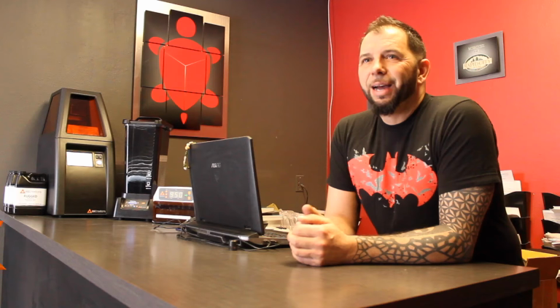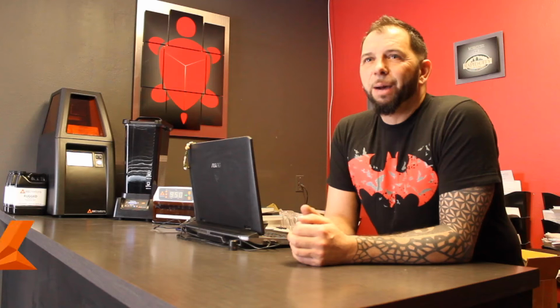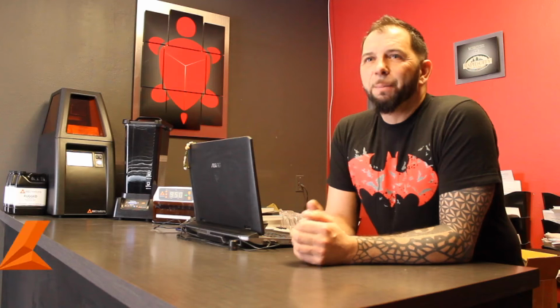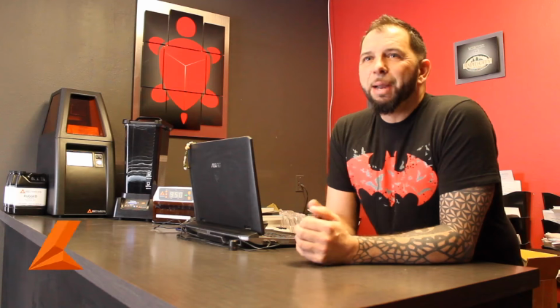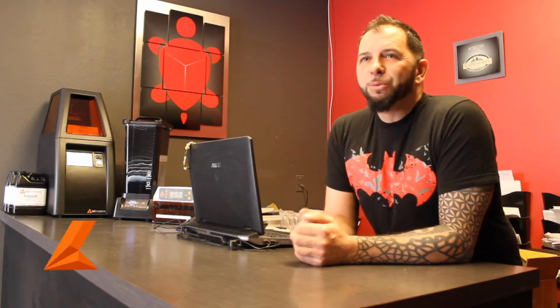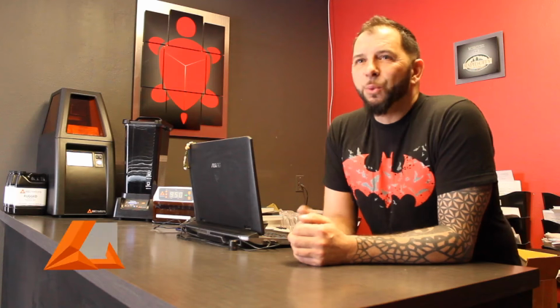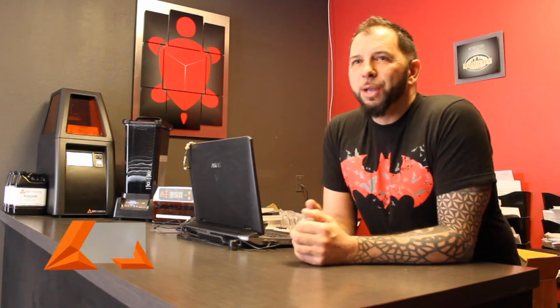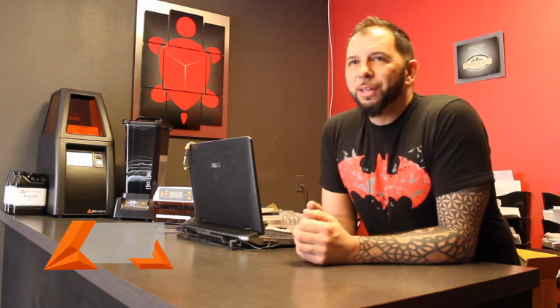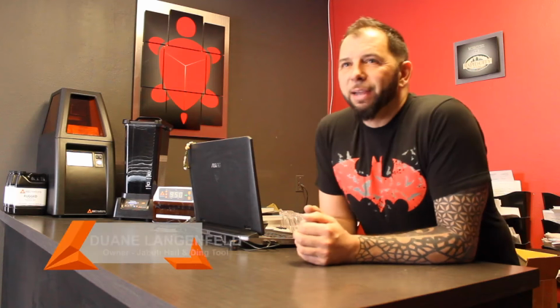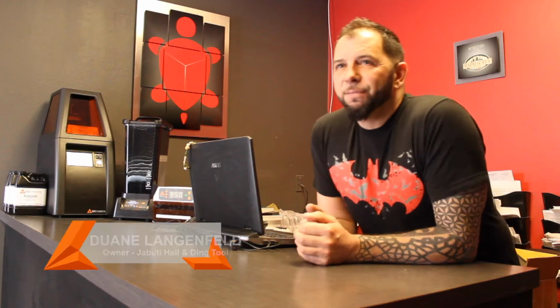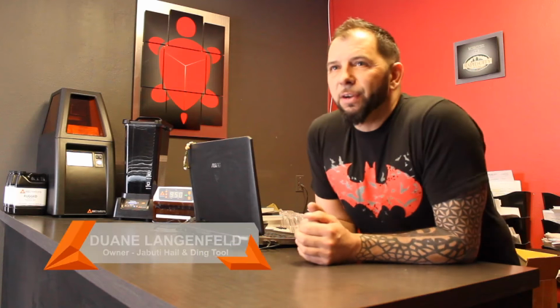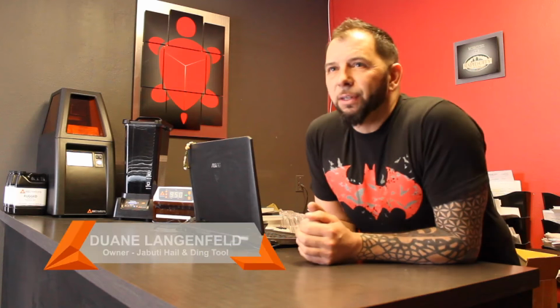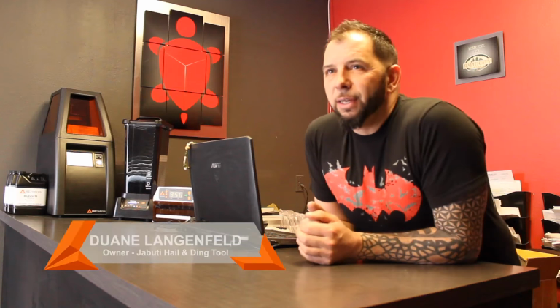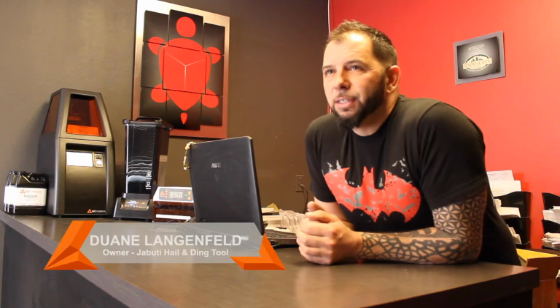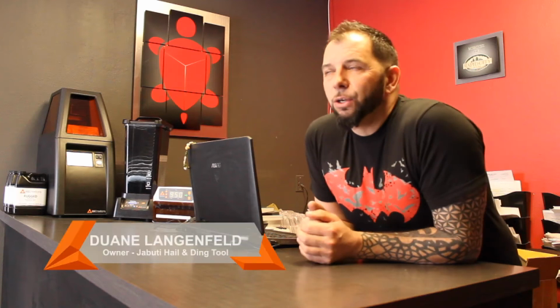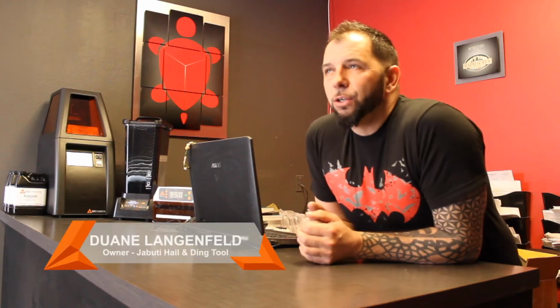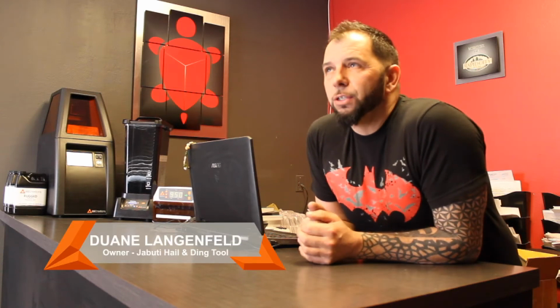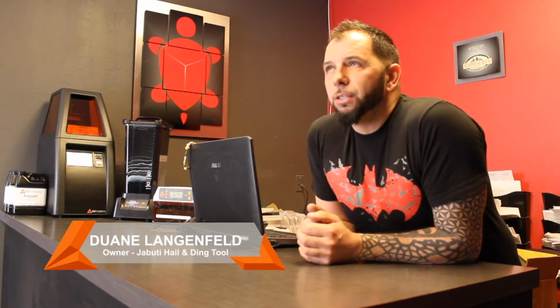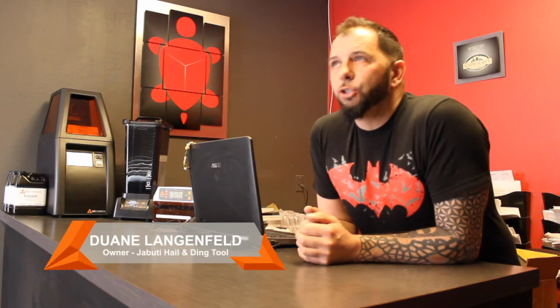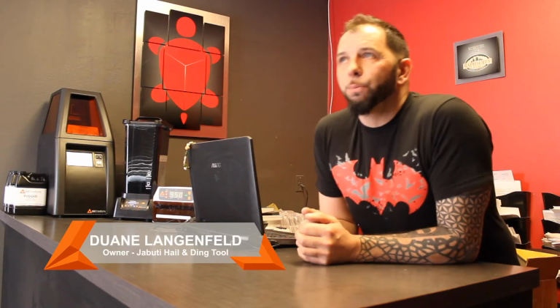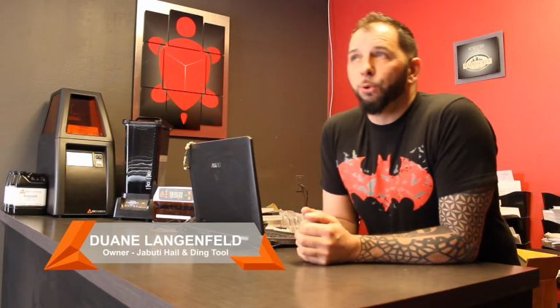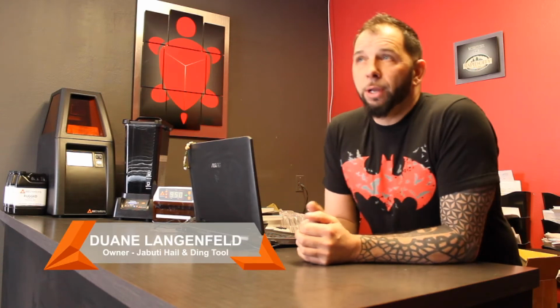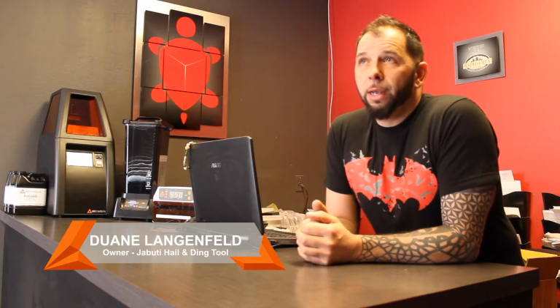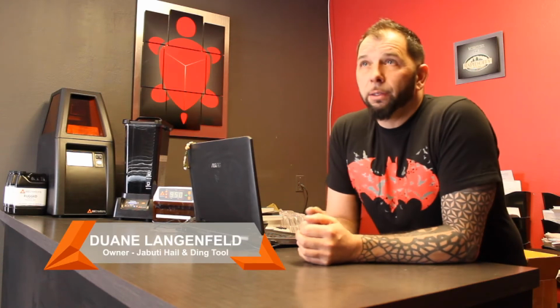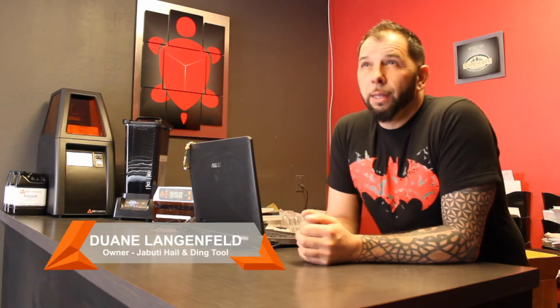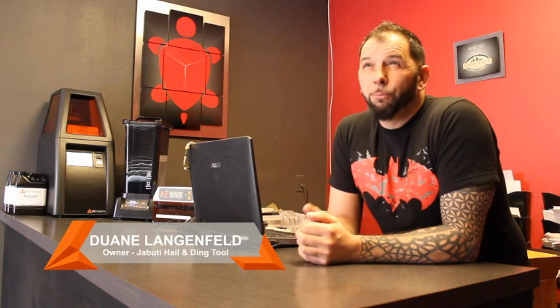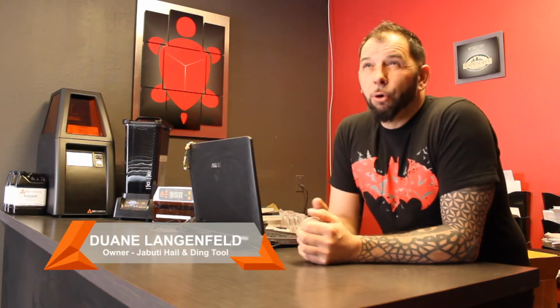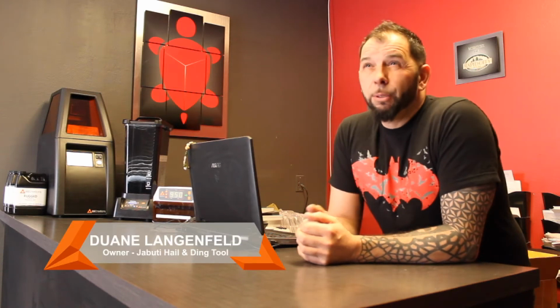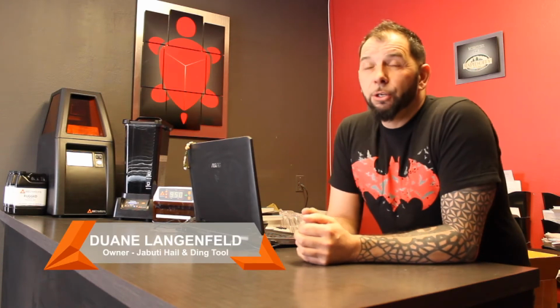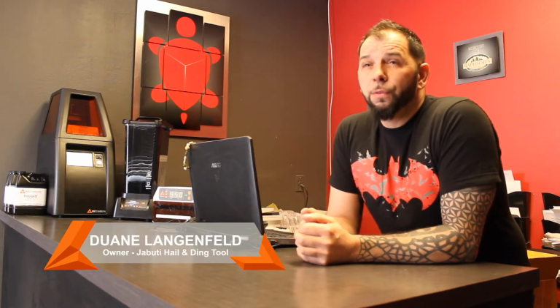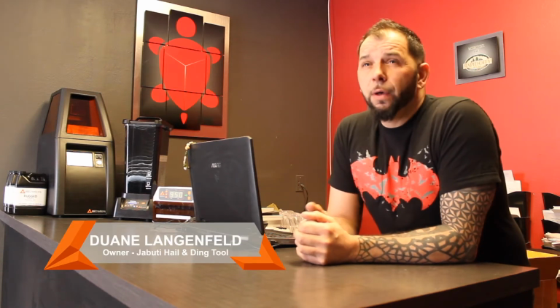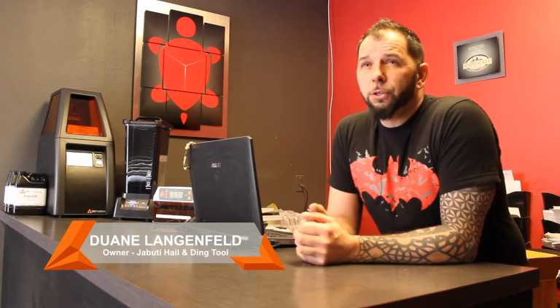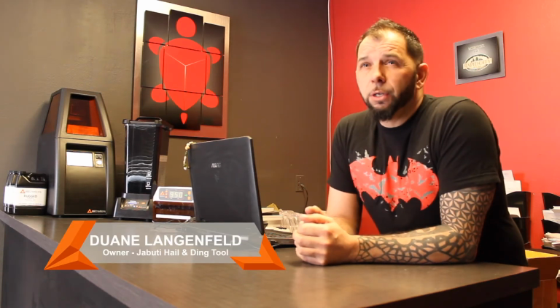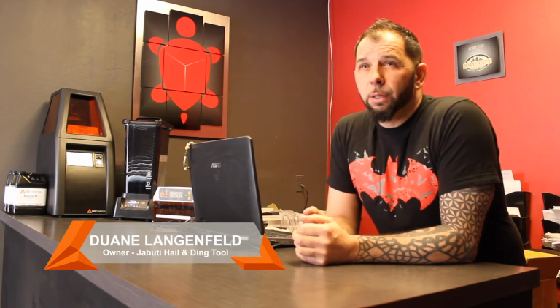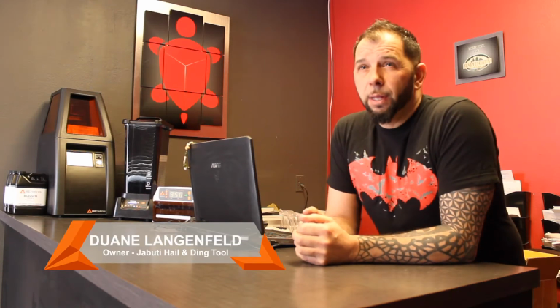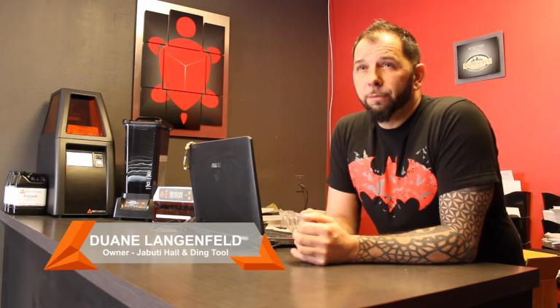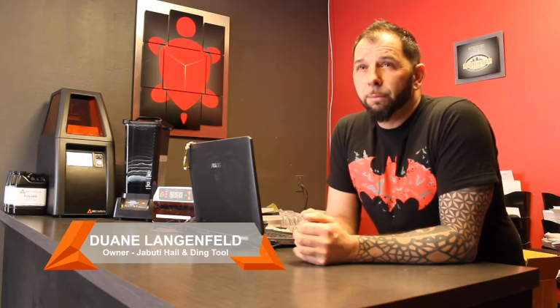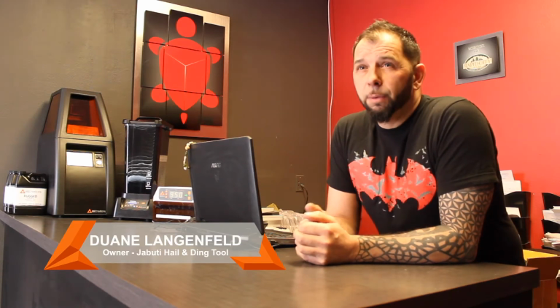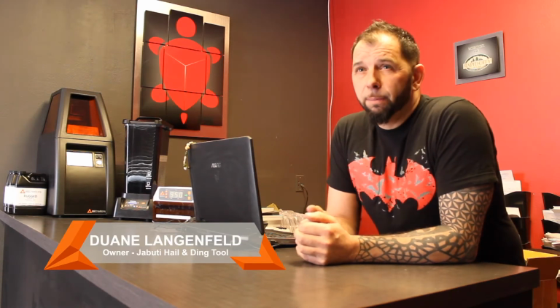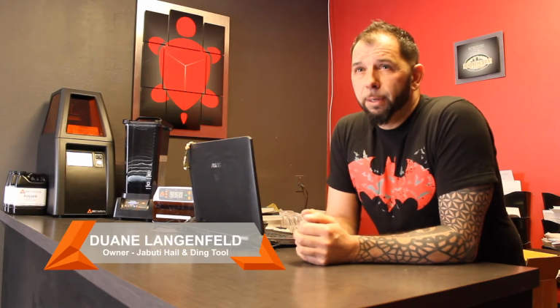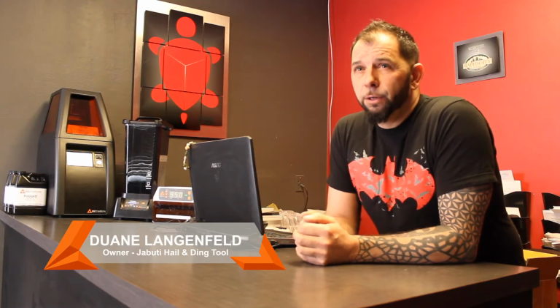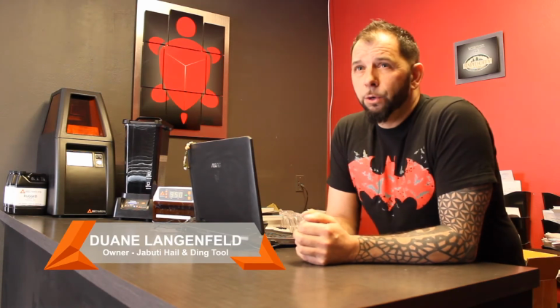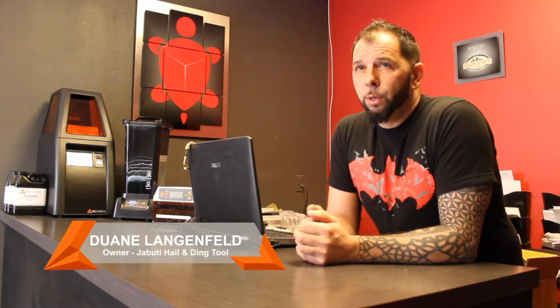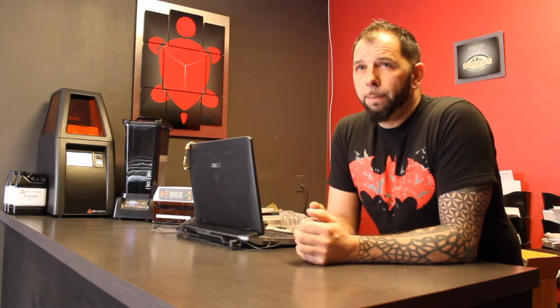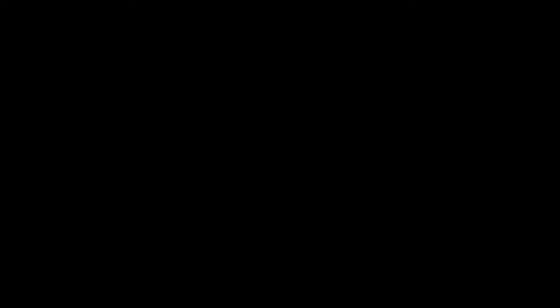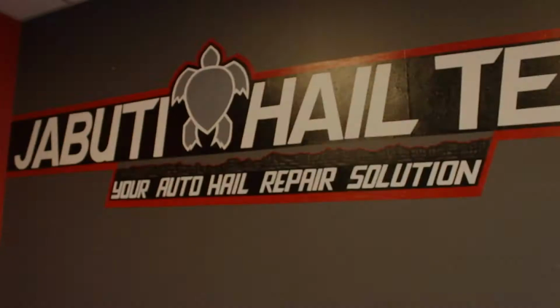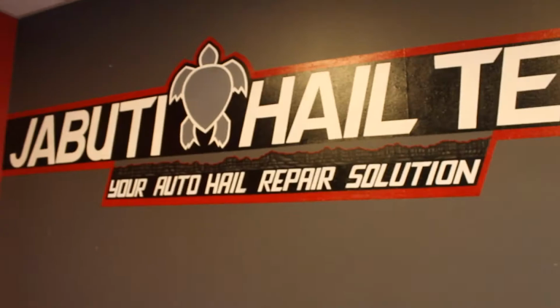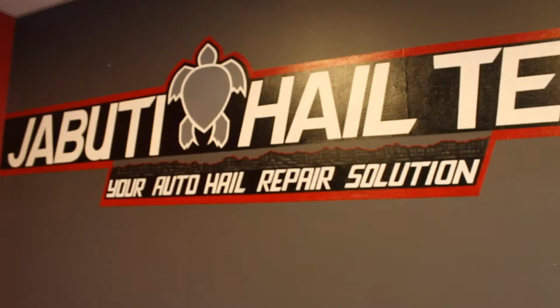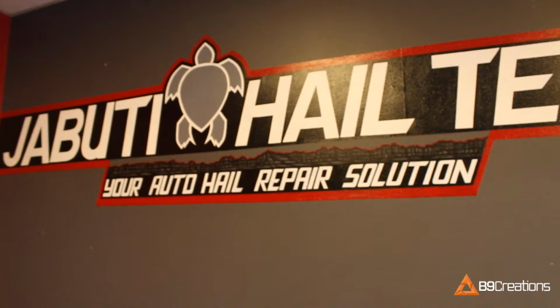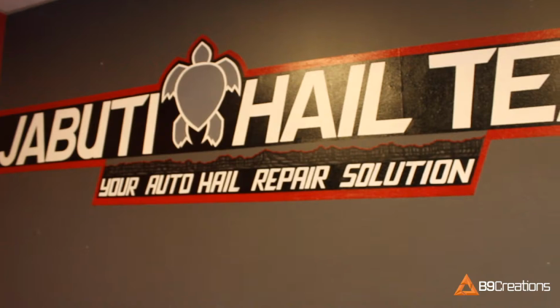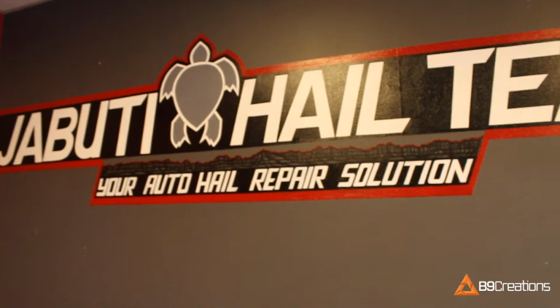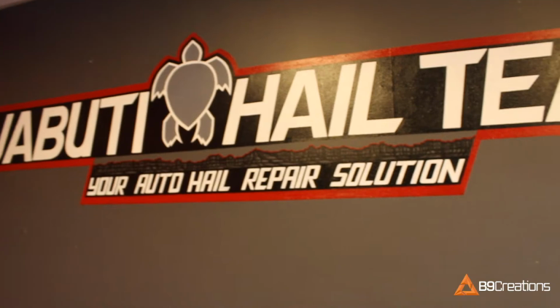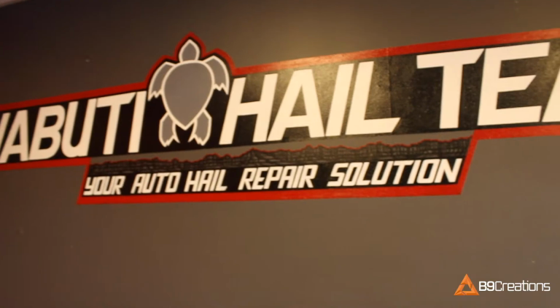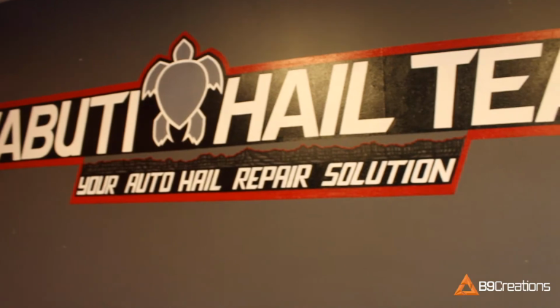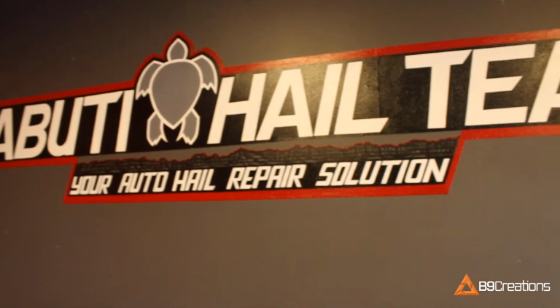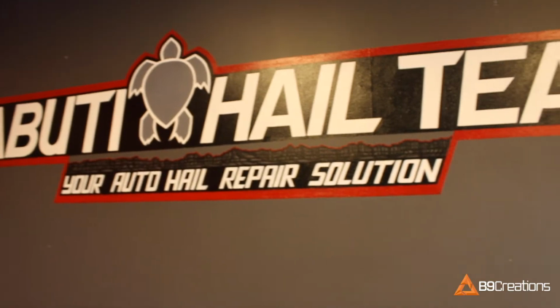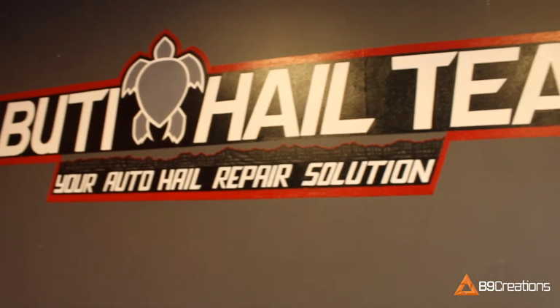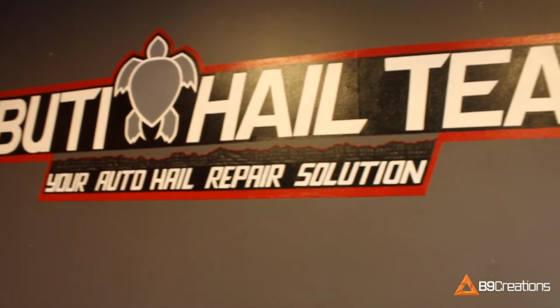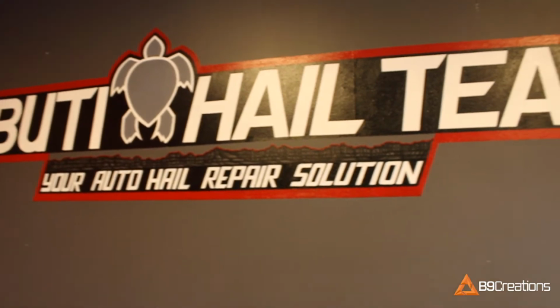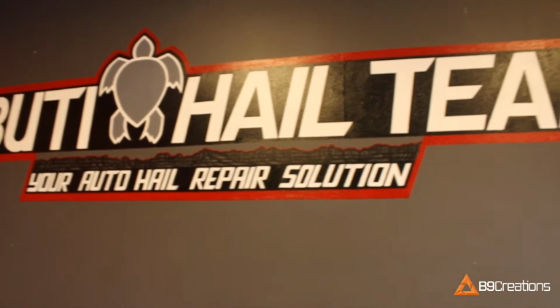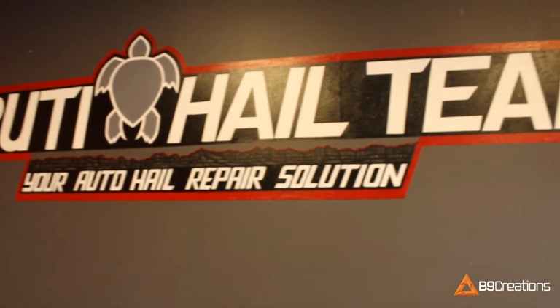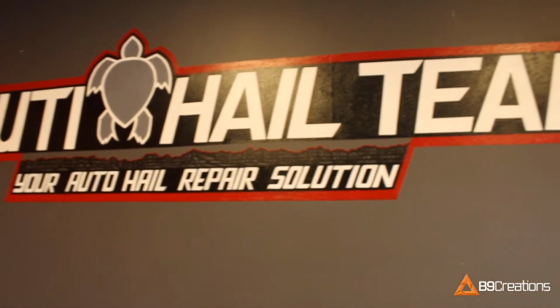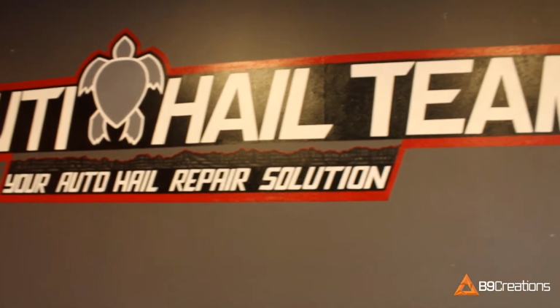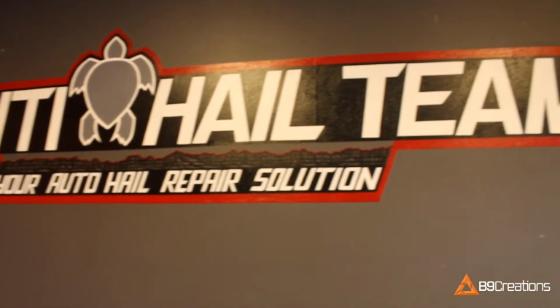My name is Duane Langenfeld. I started Djibouti Hale theme probably in 2011, but I've been doing paintless dent repair since 1995.